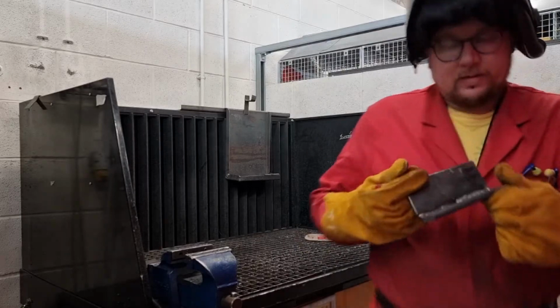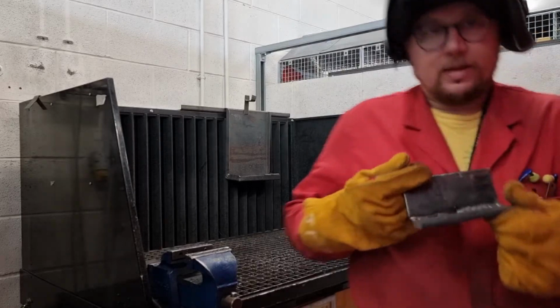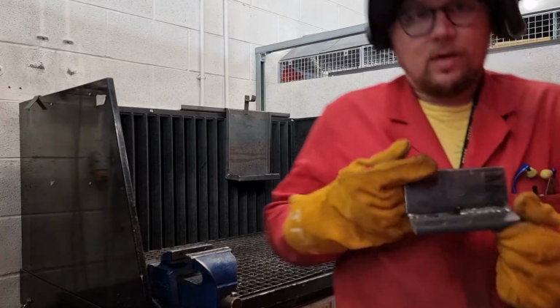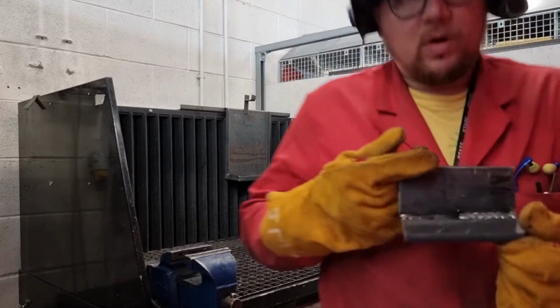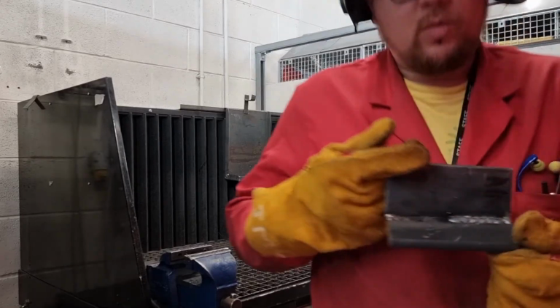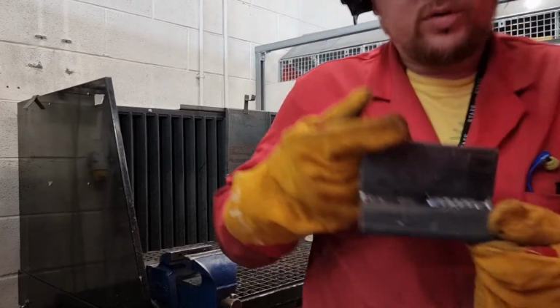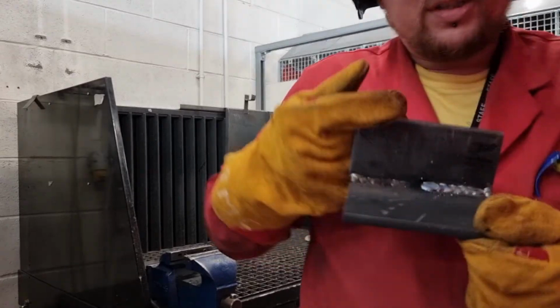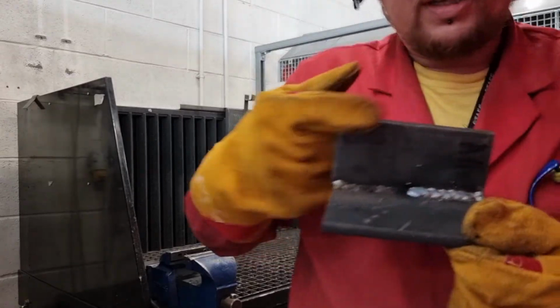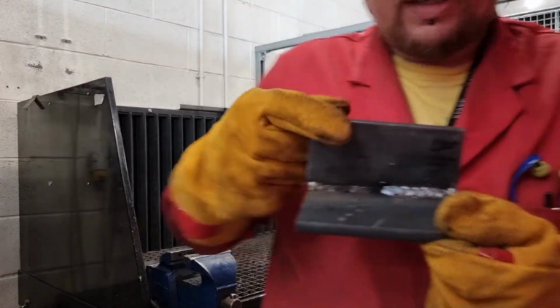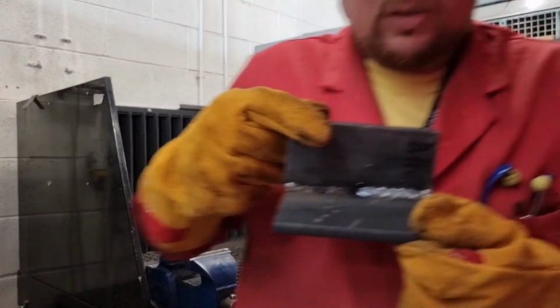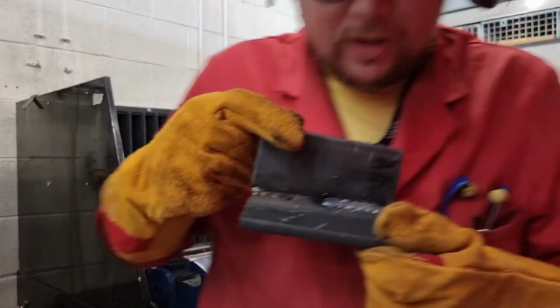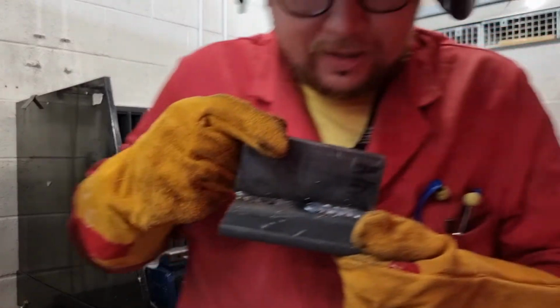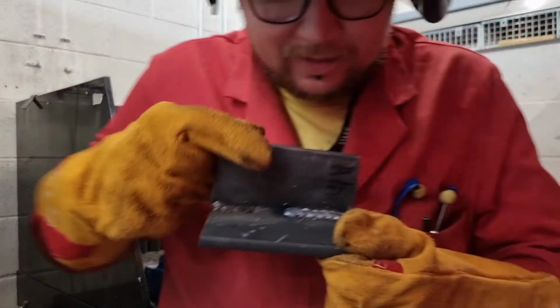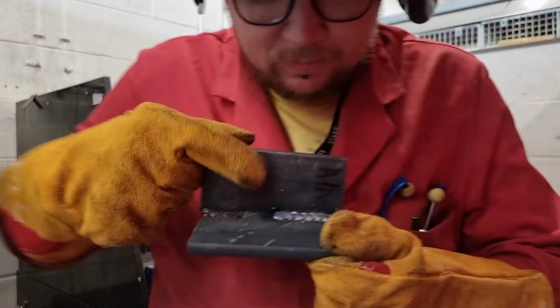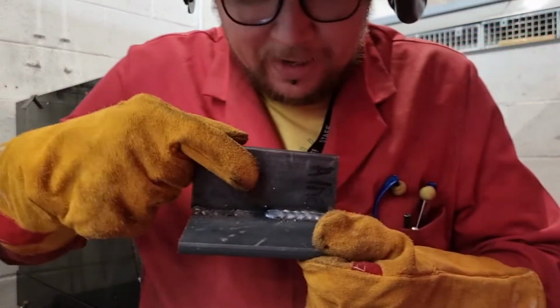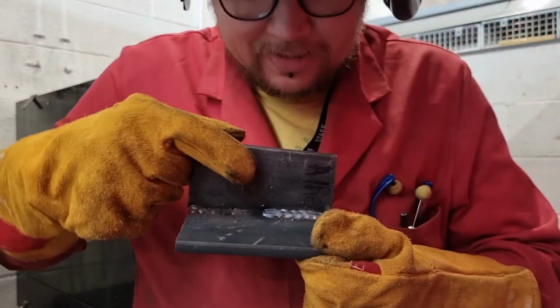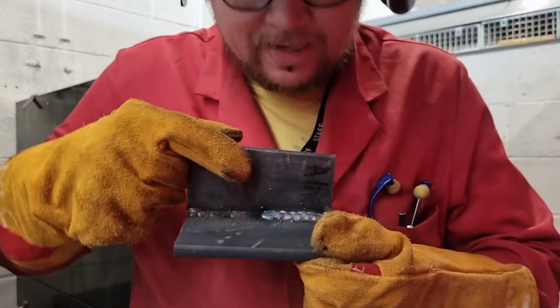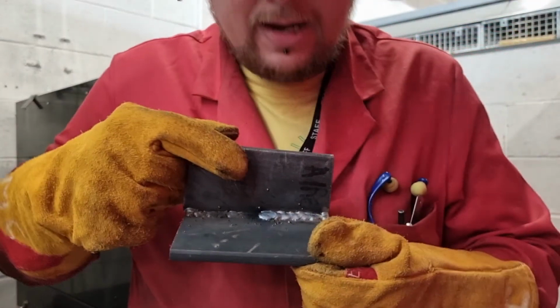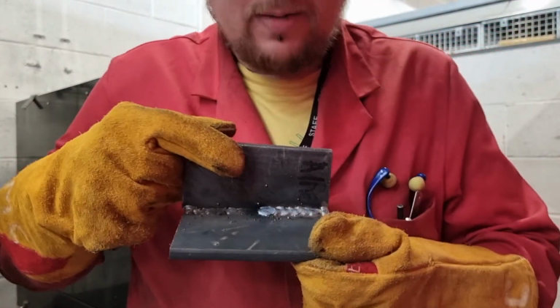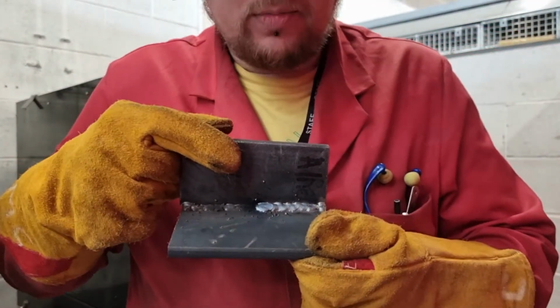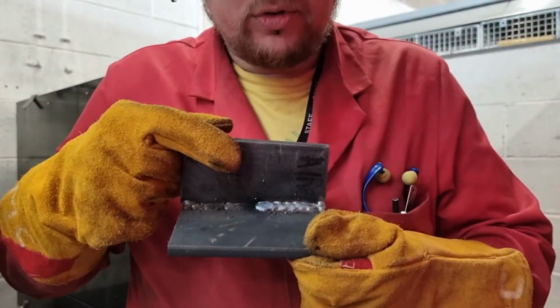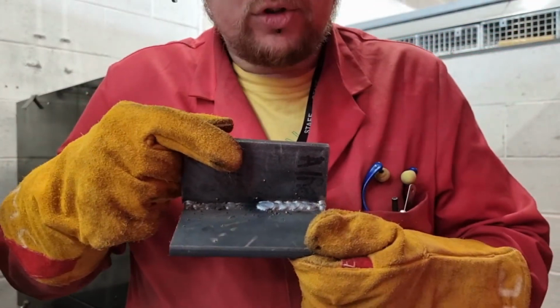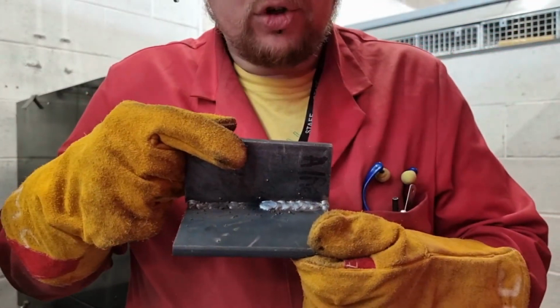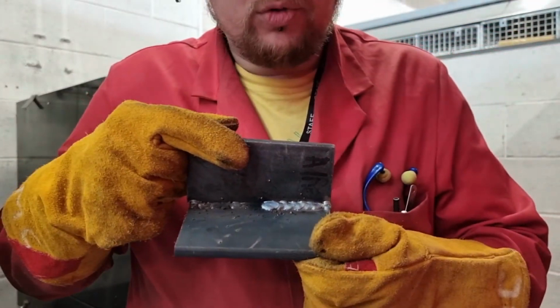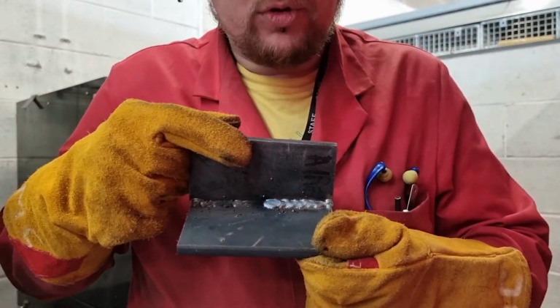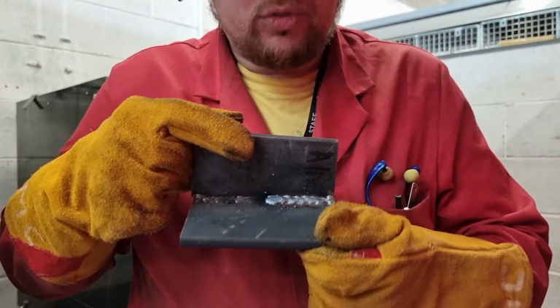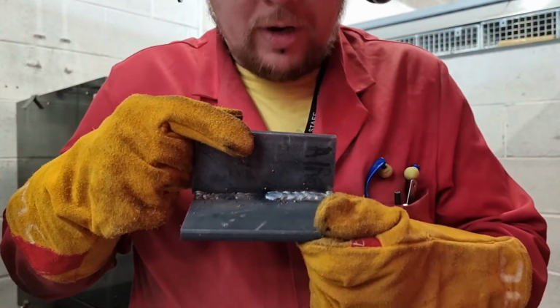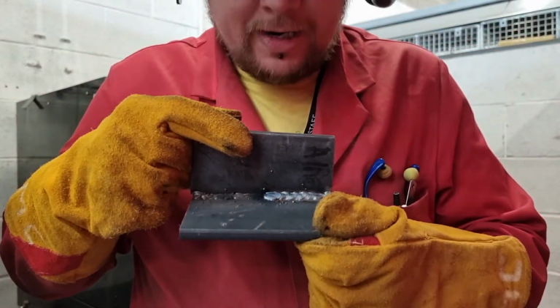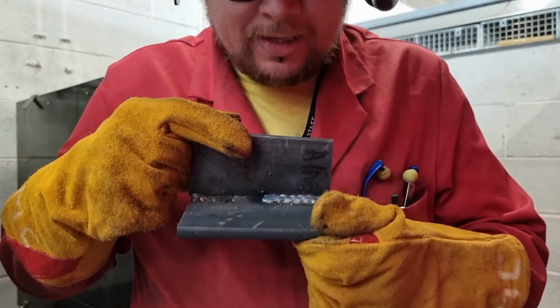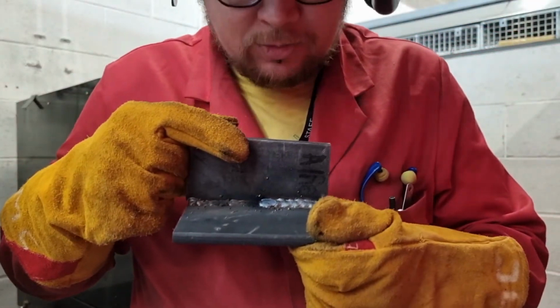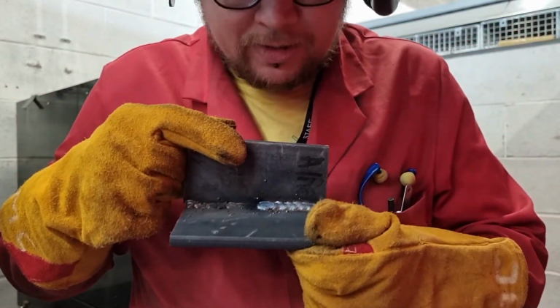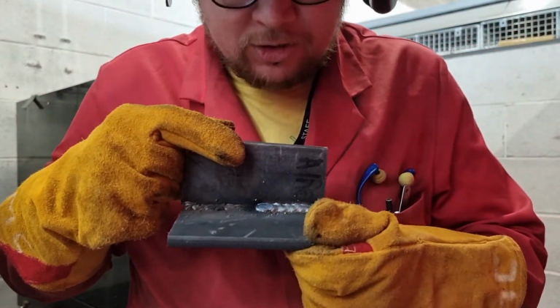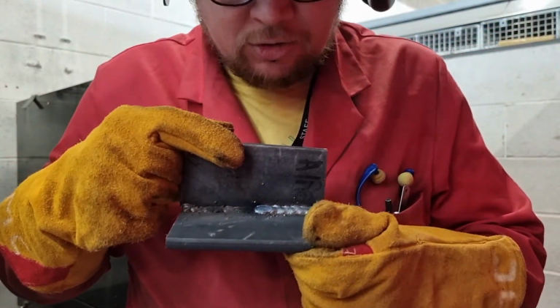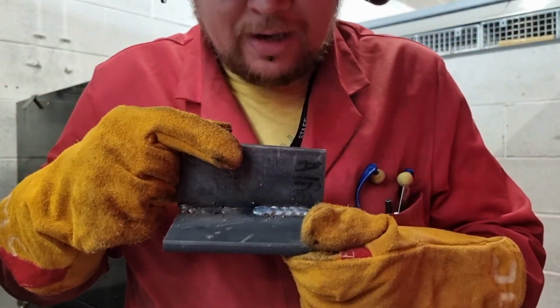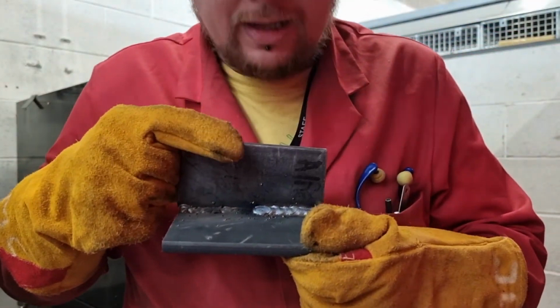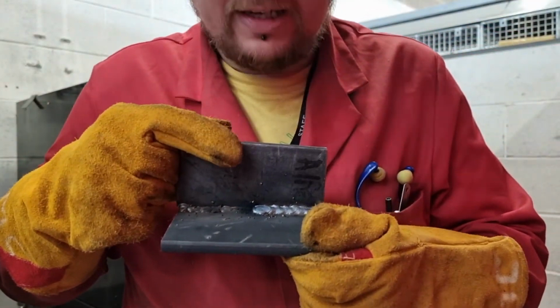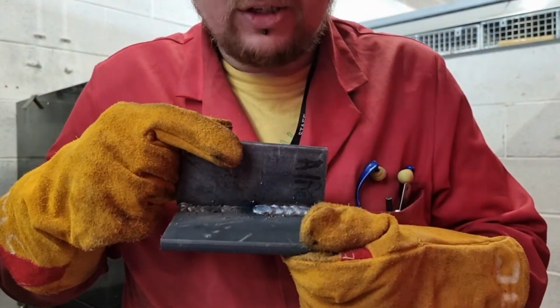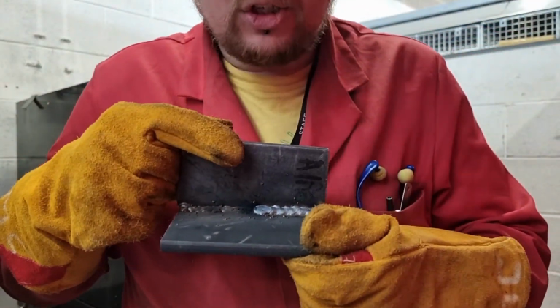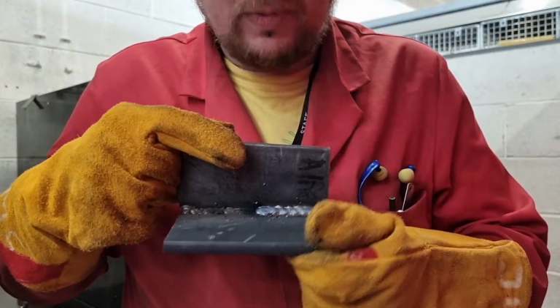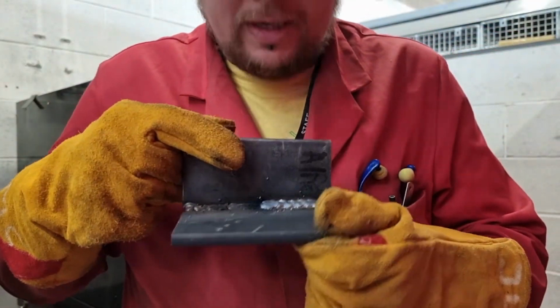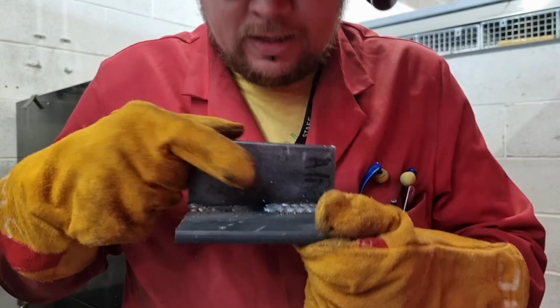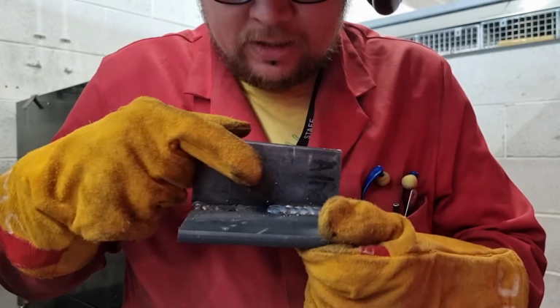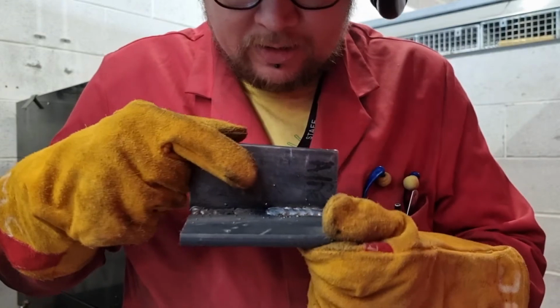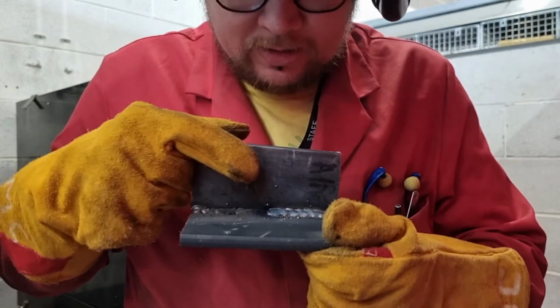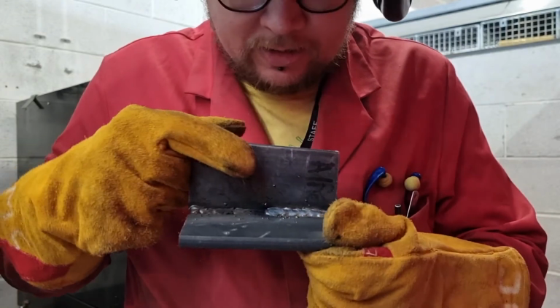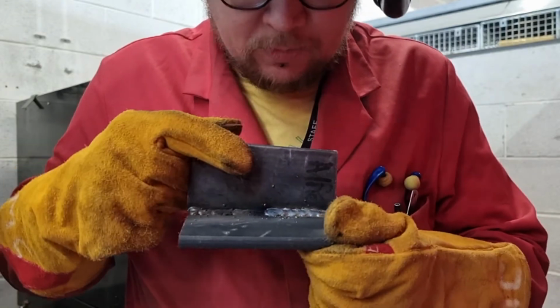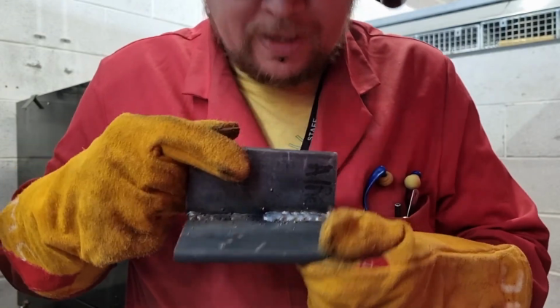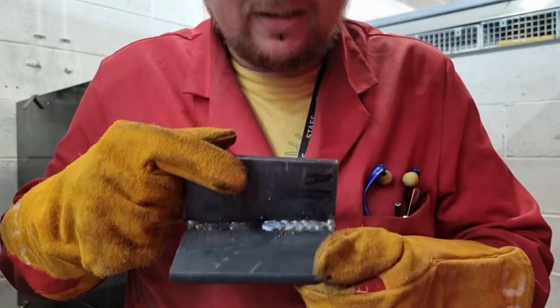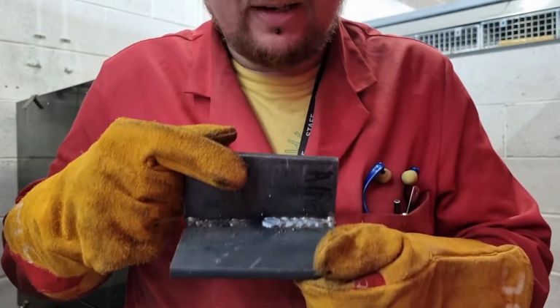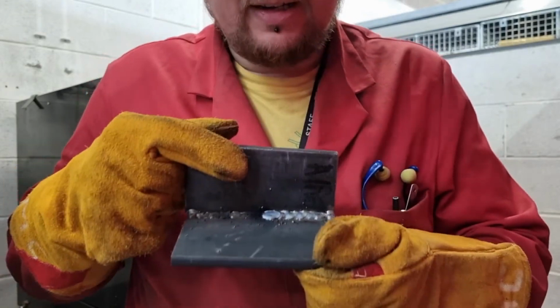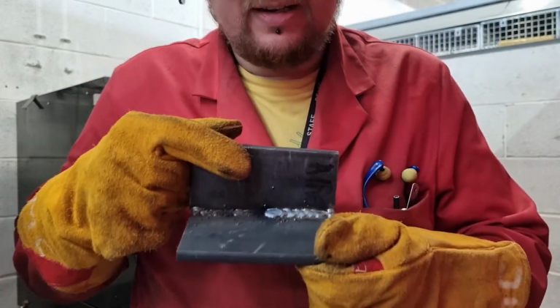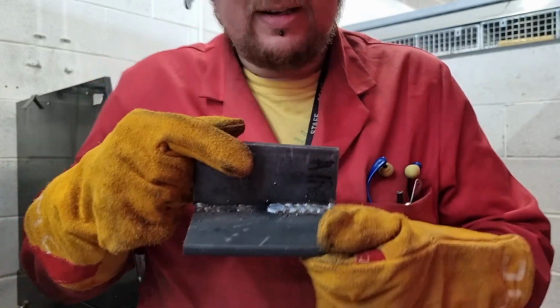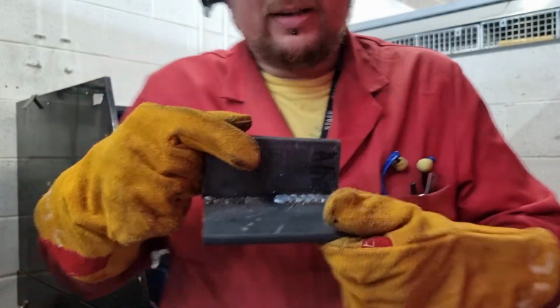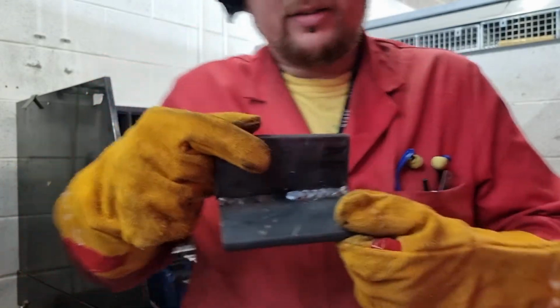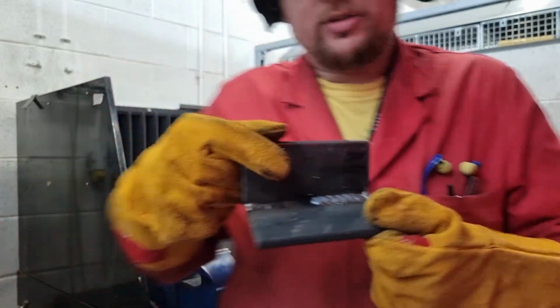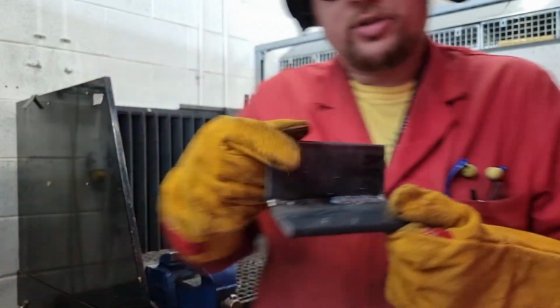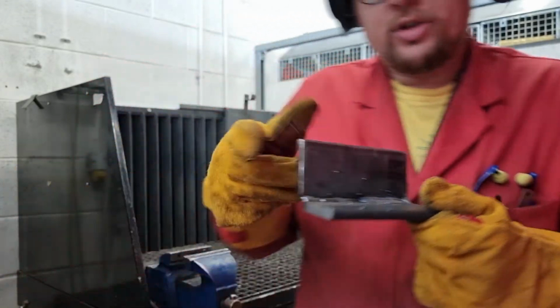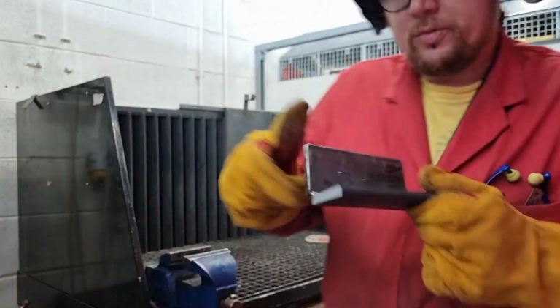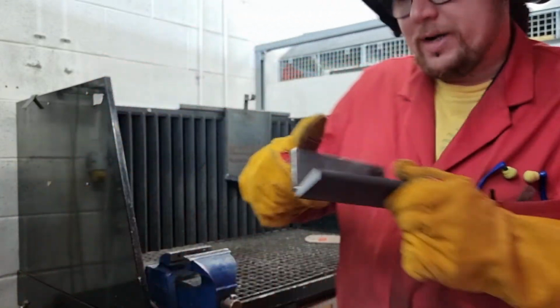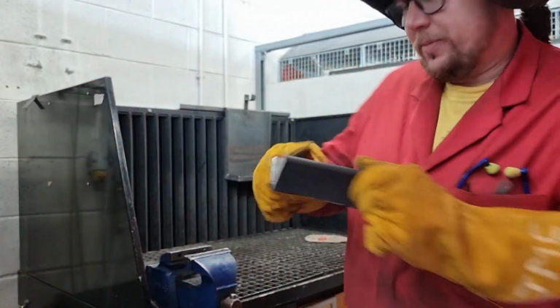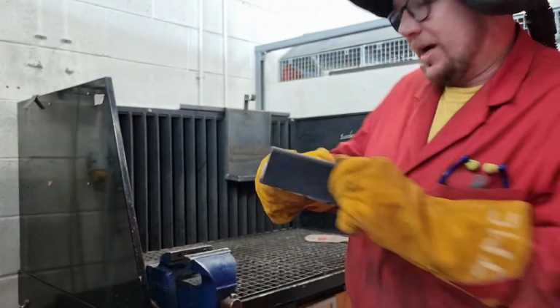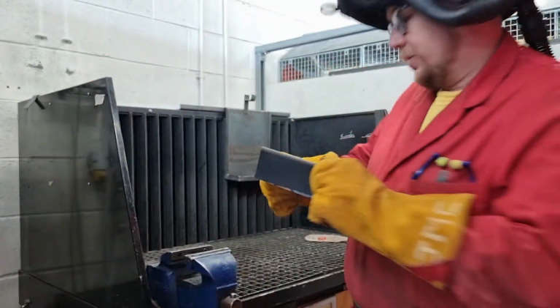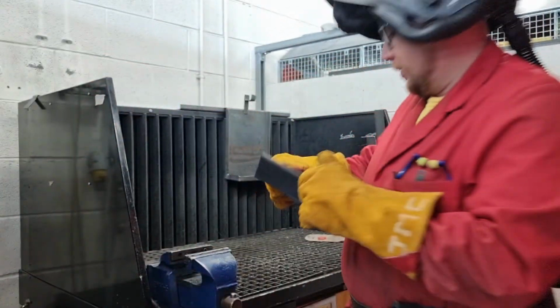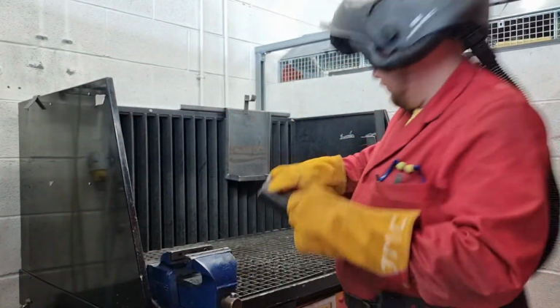Now what I would say is the weld is better, but there's too much wire — that's why it's crackling and spitting. You can see the spatter, so I'll just turn the wire back a bit.